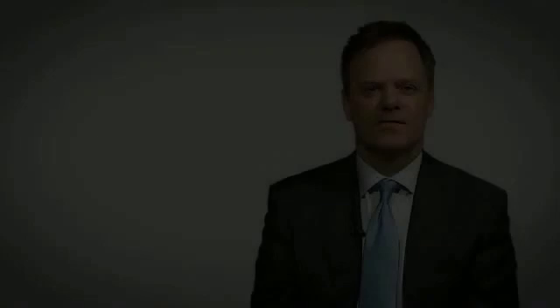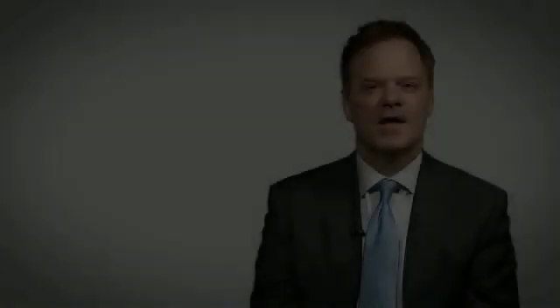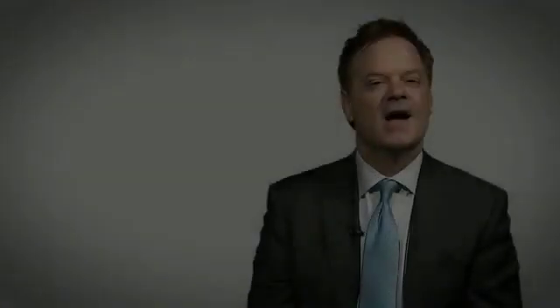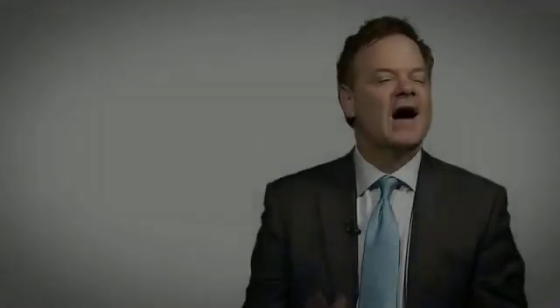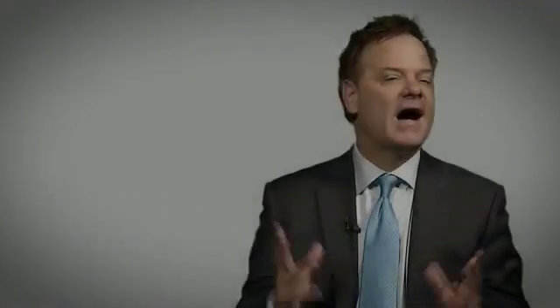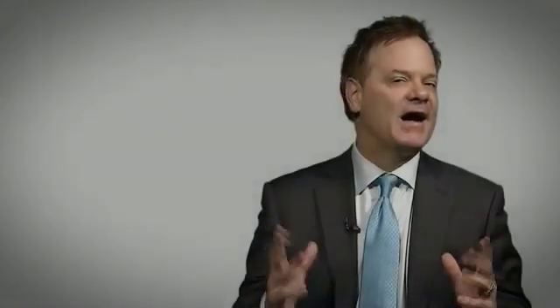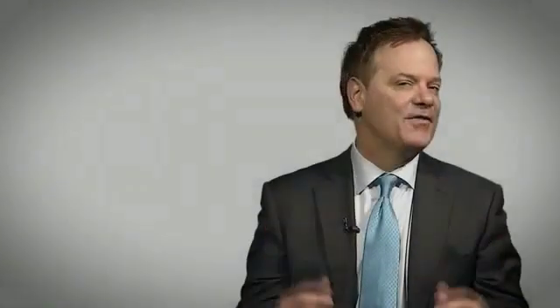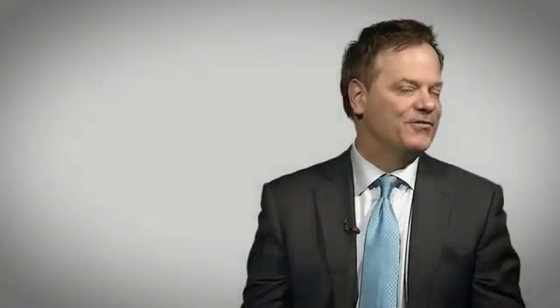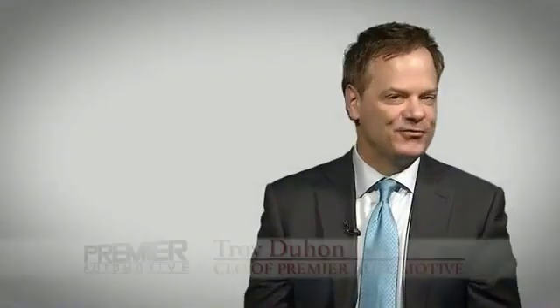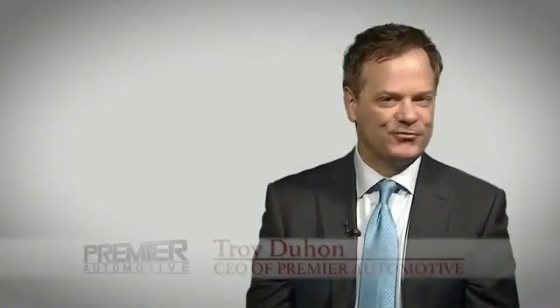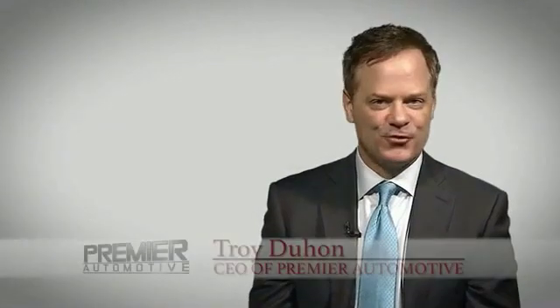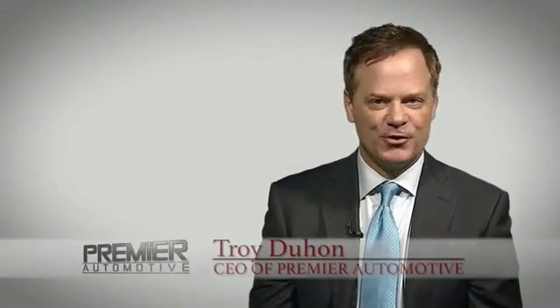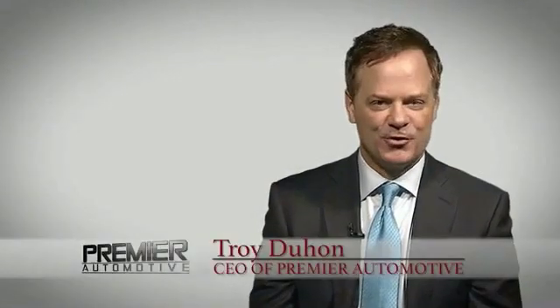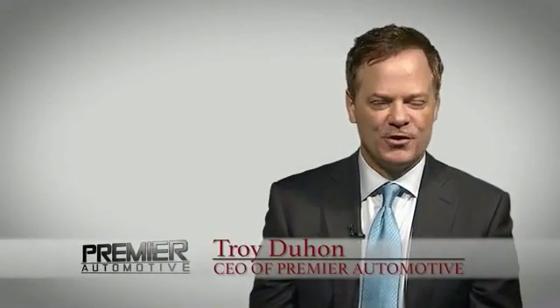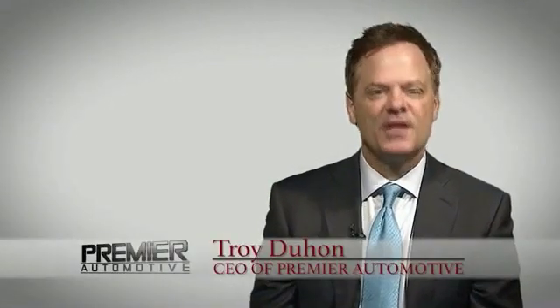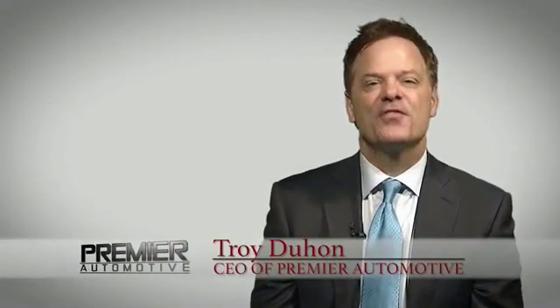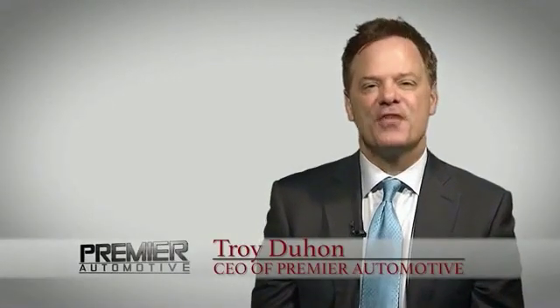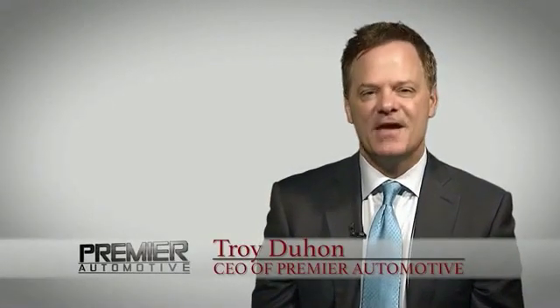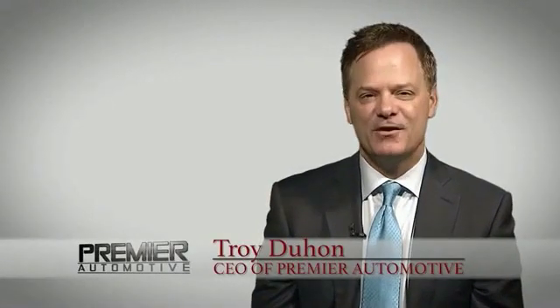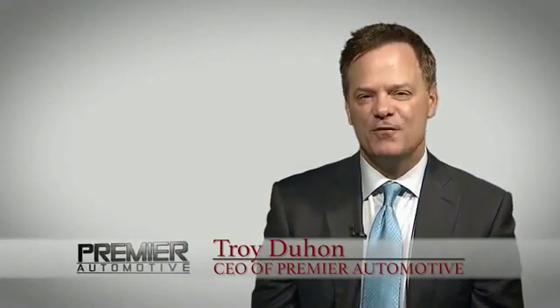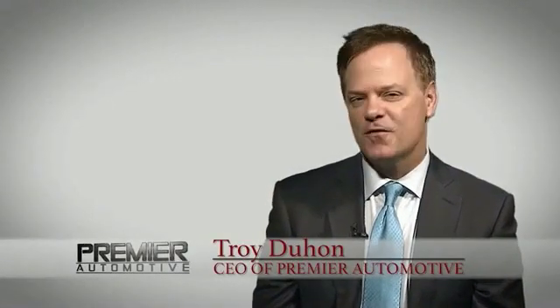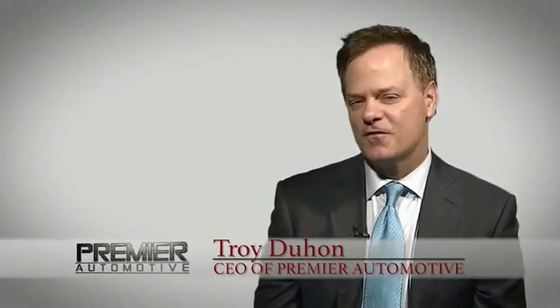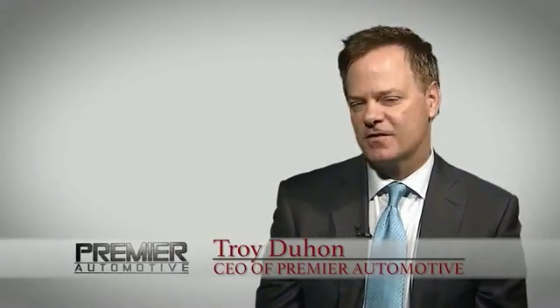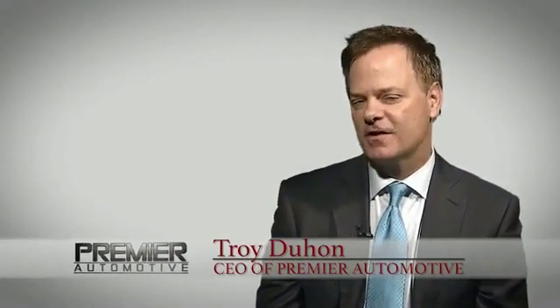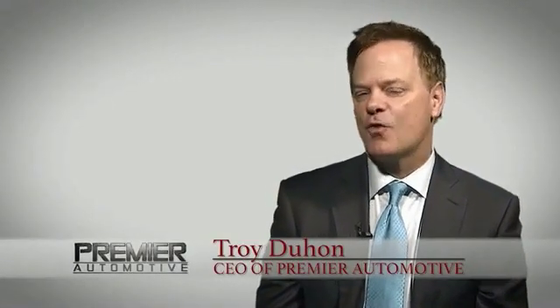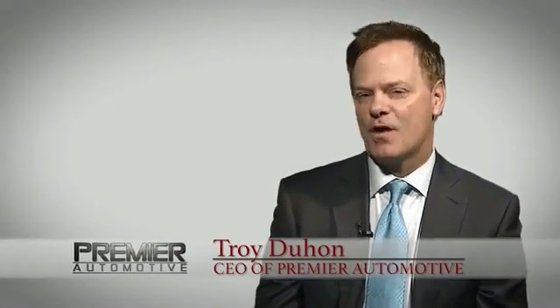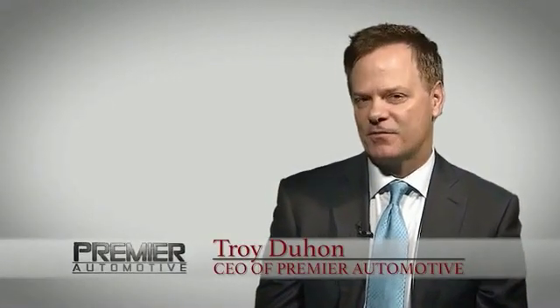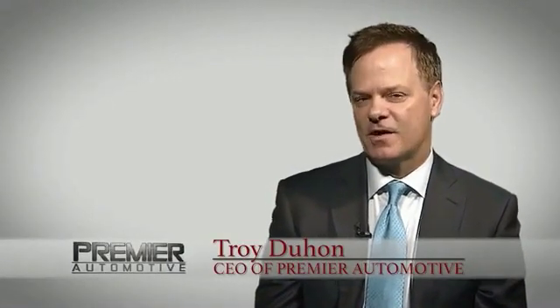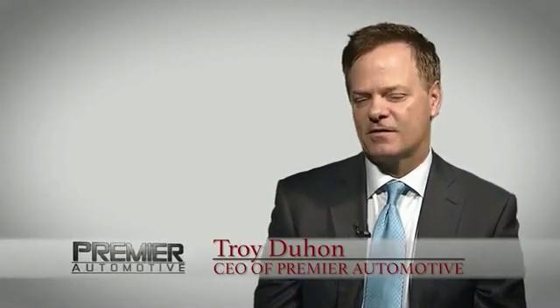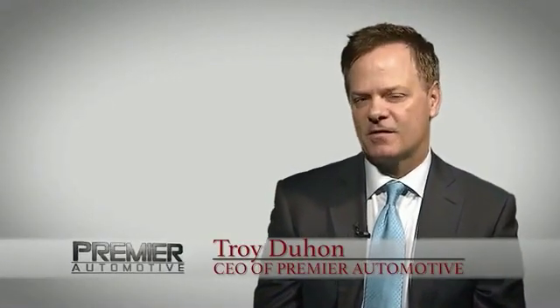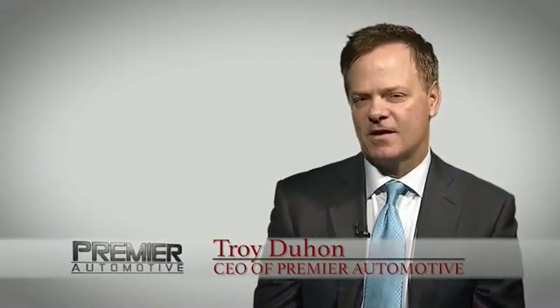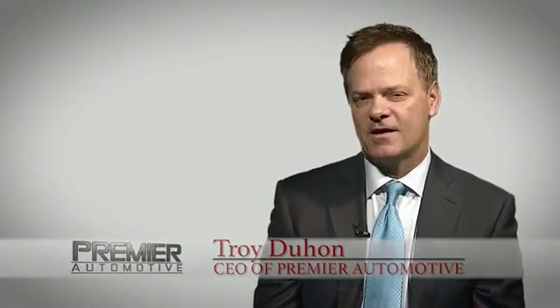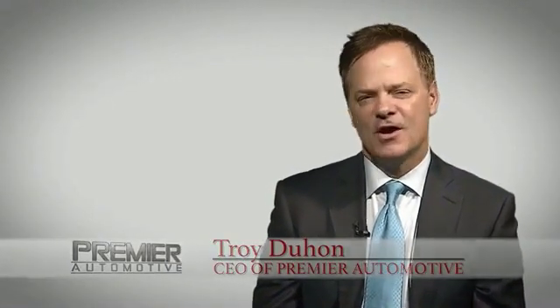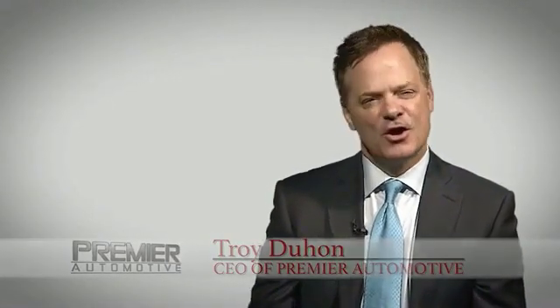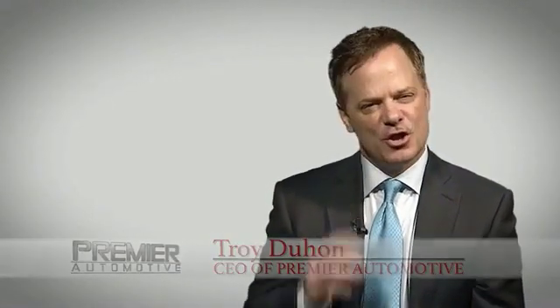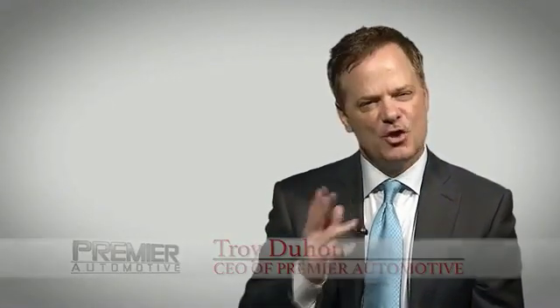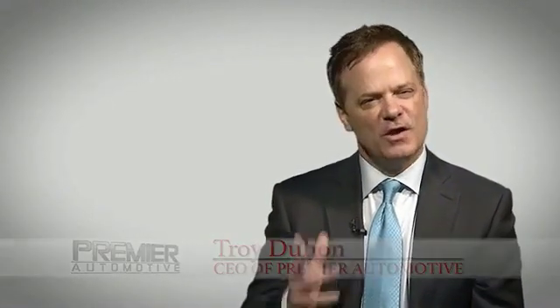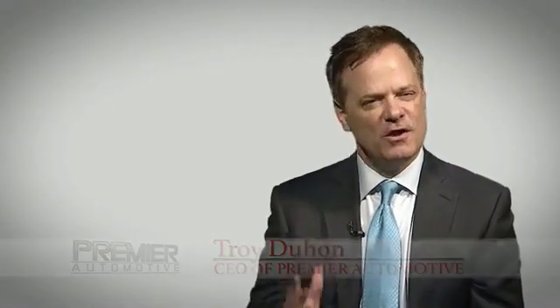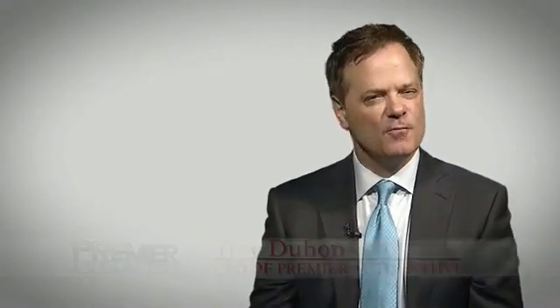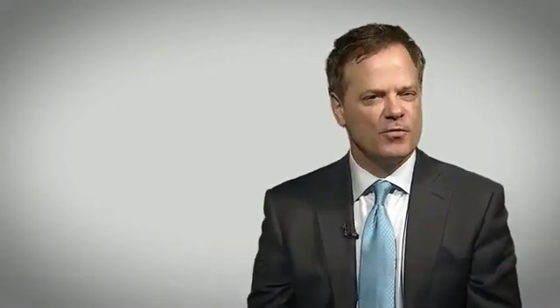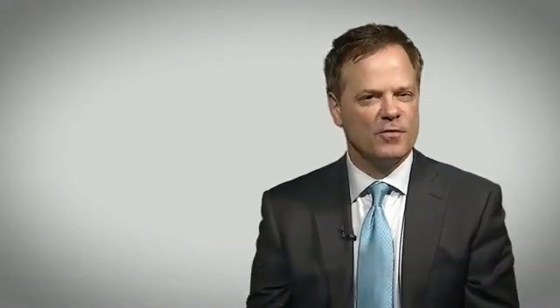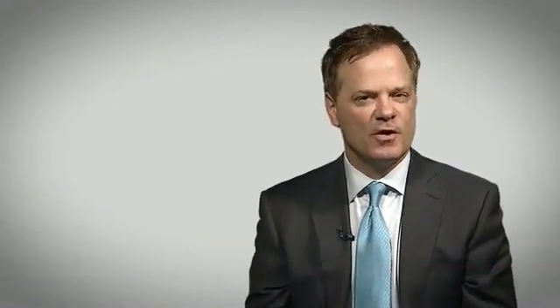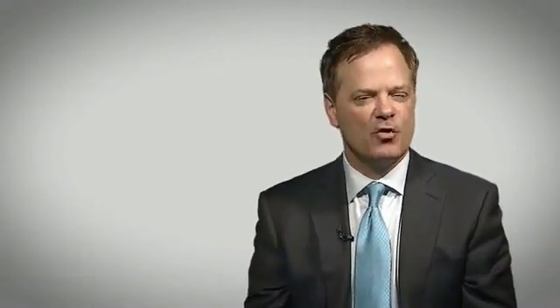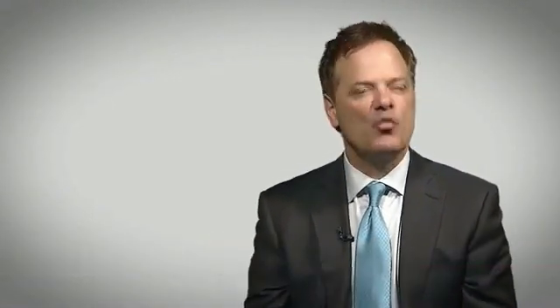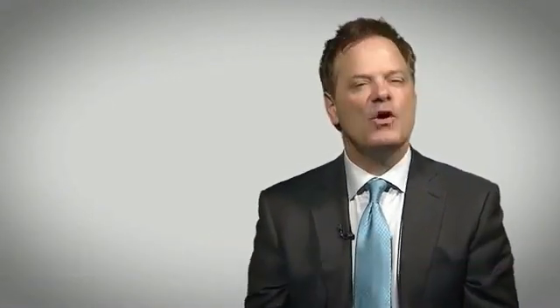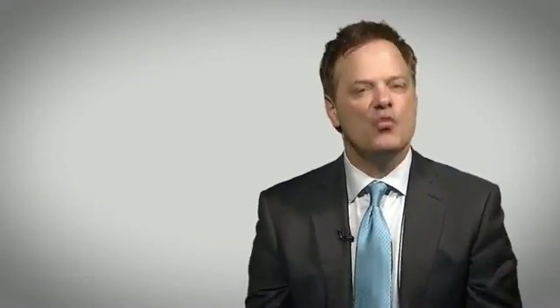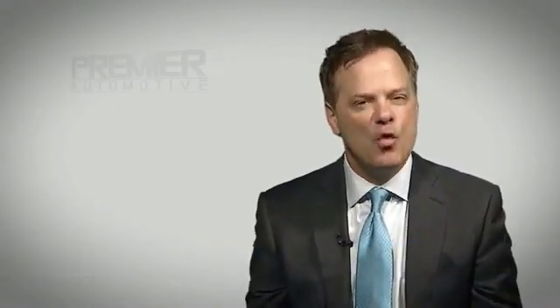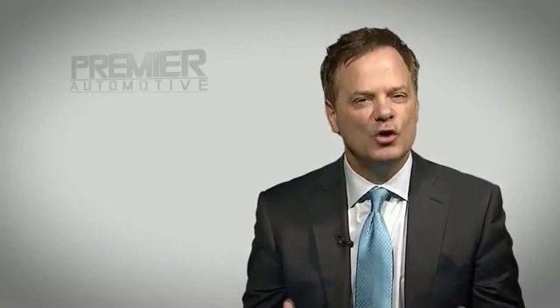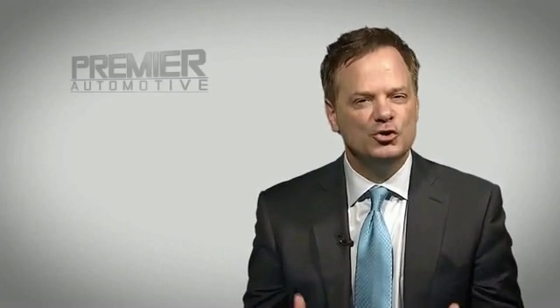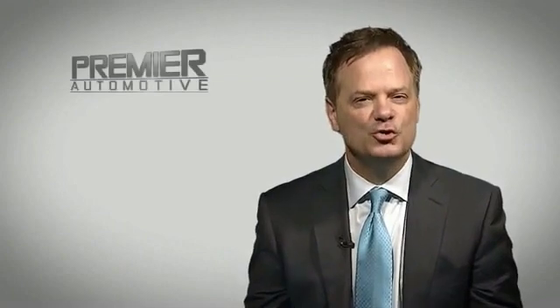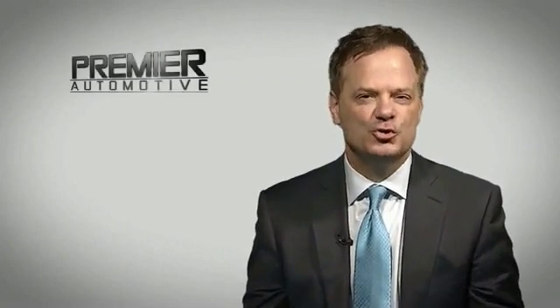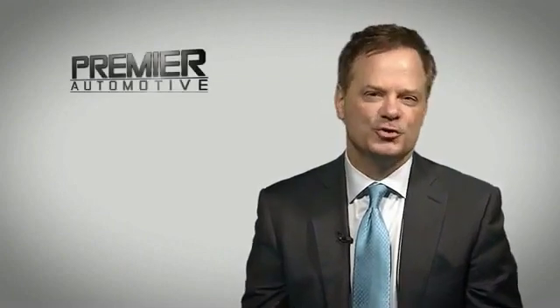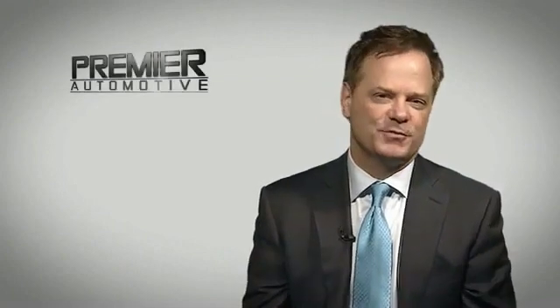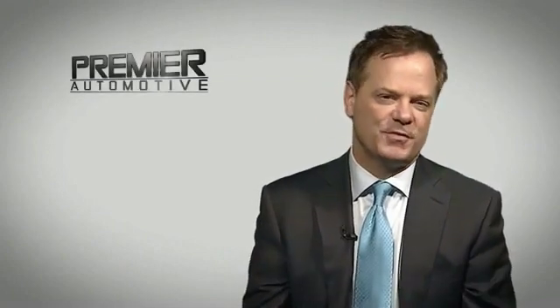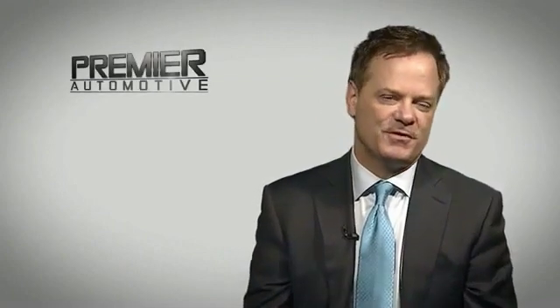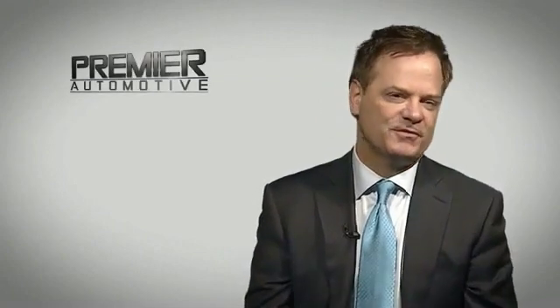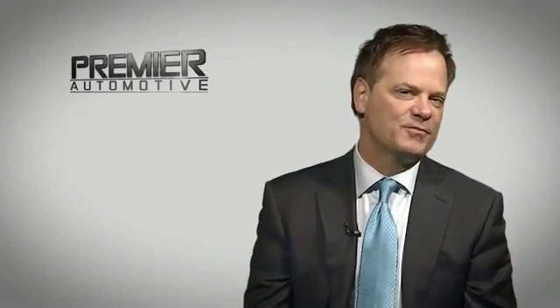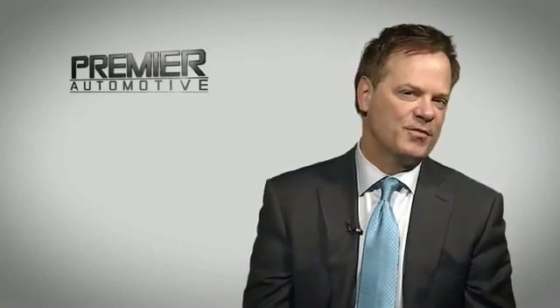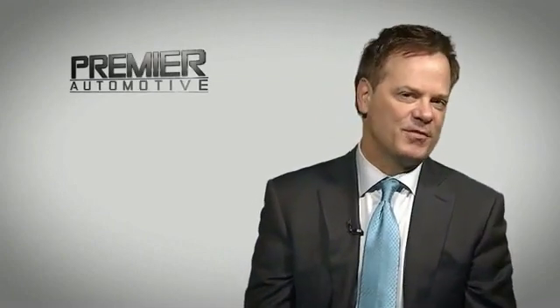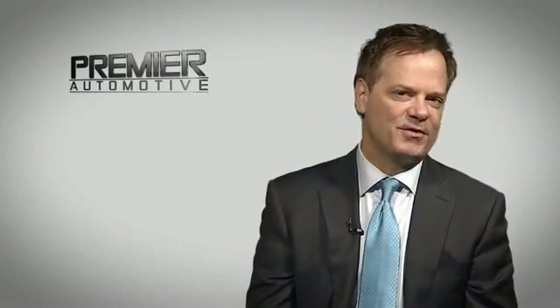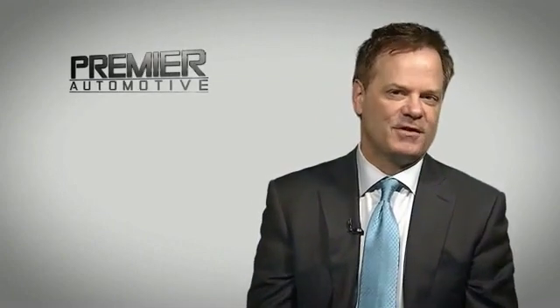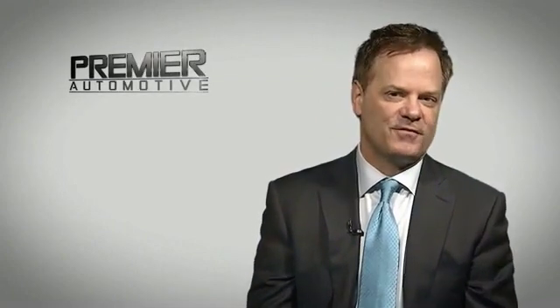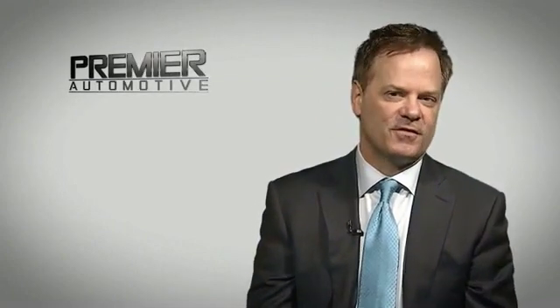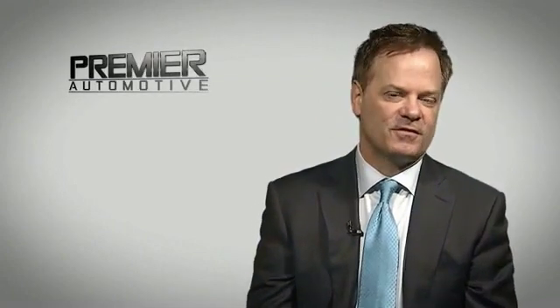Hi, this is Troy Dillon, and thank you for visiting our website today. You know, here at Premier, we want you to experience the Premier difference.